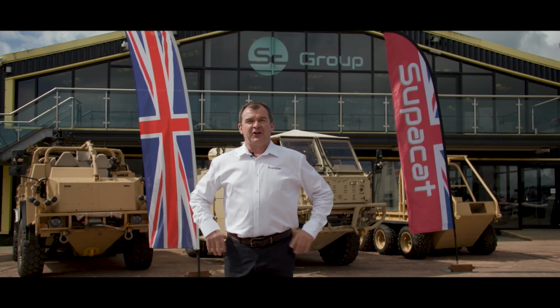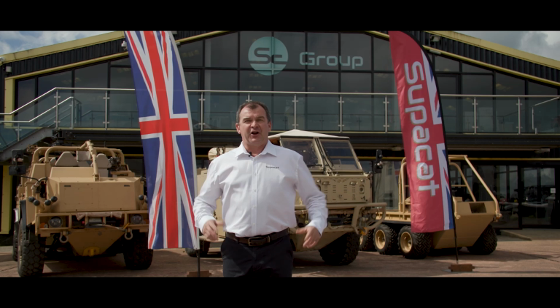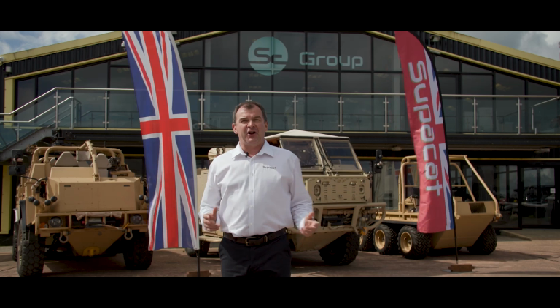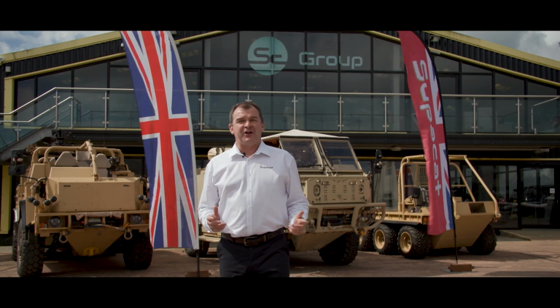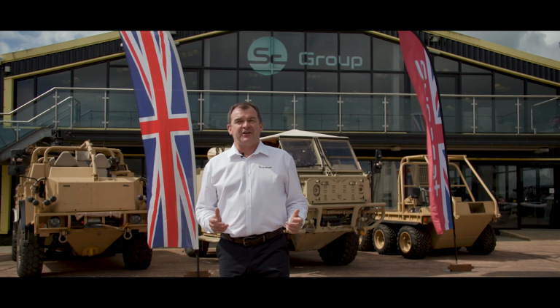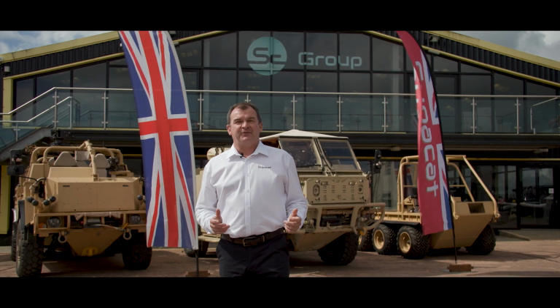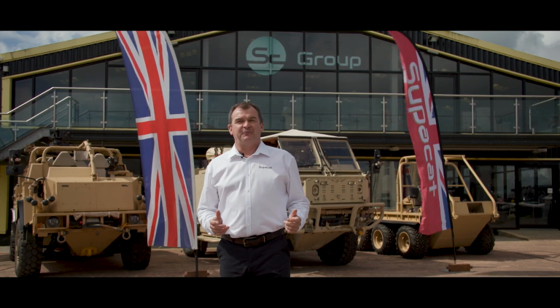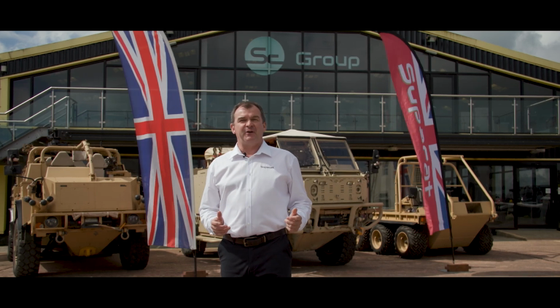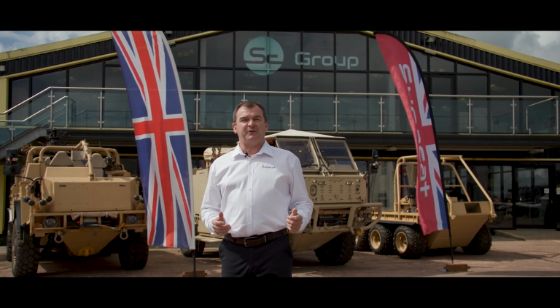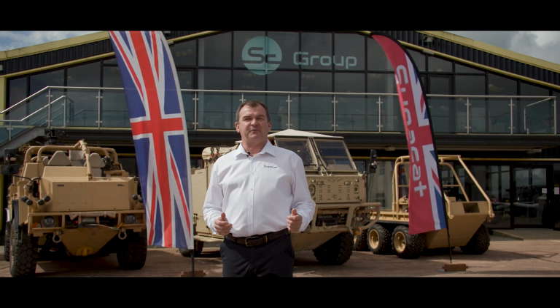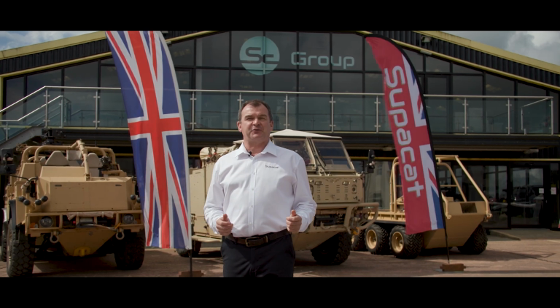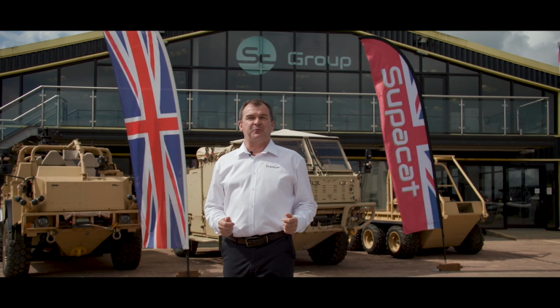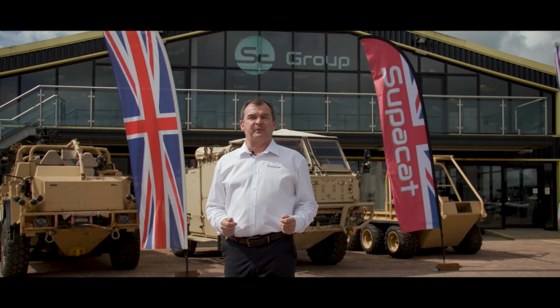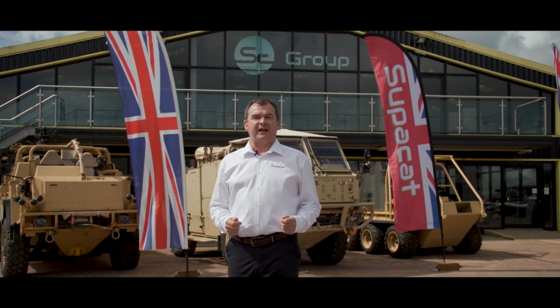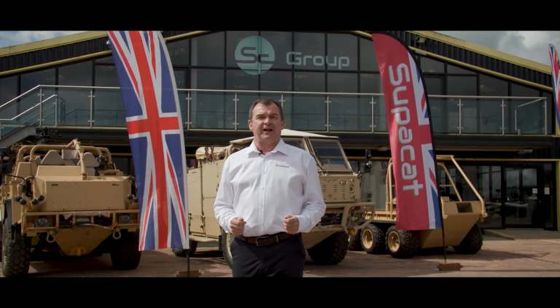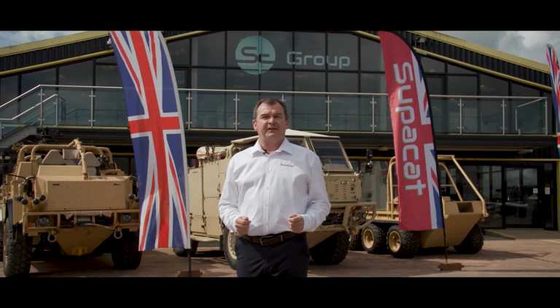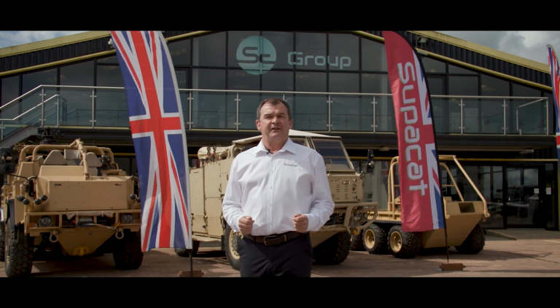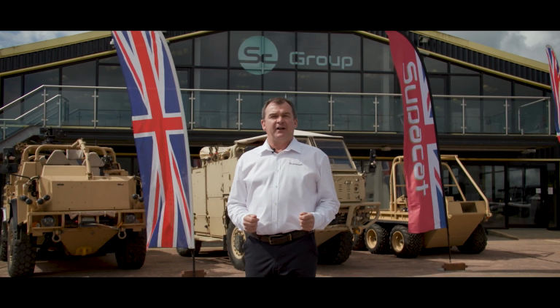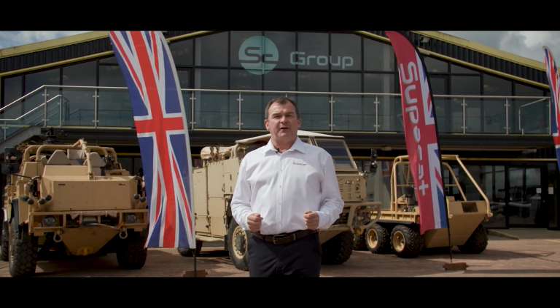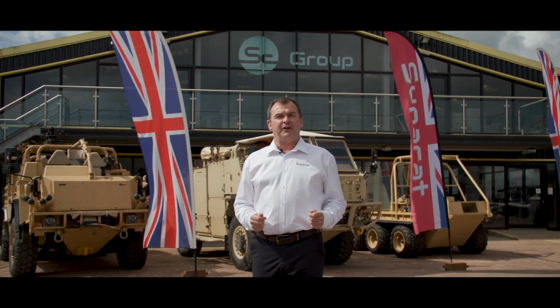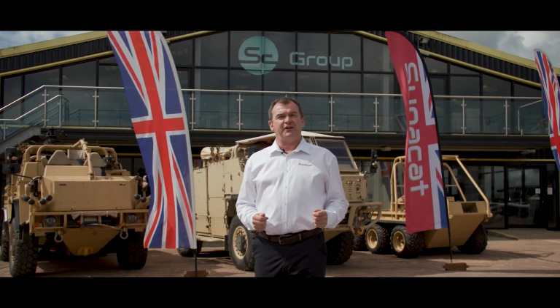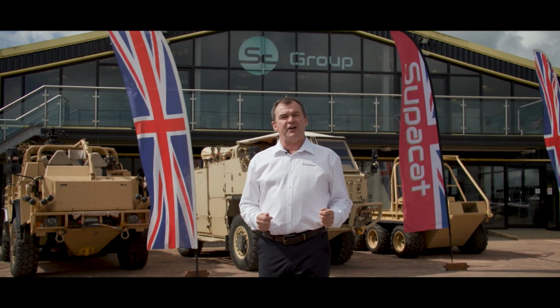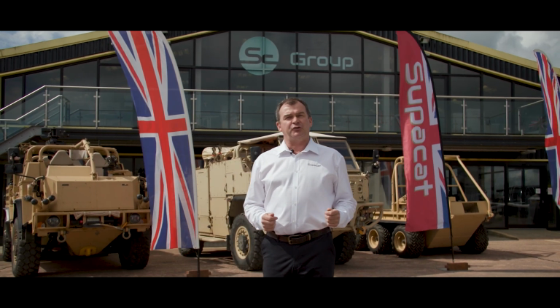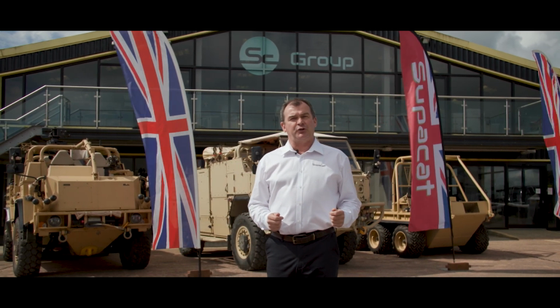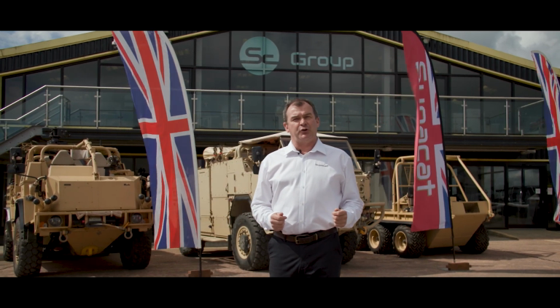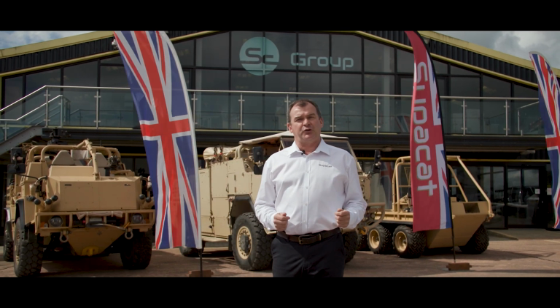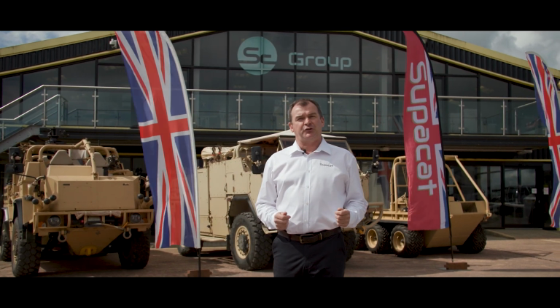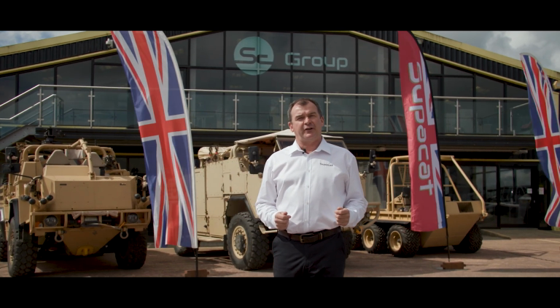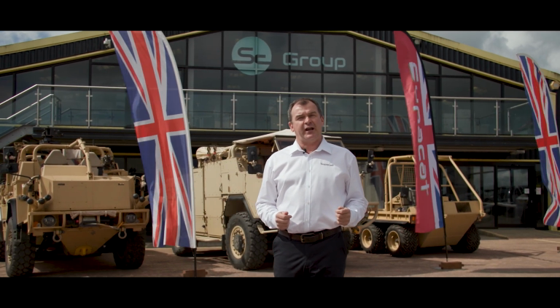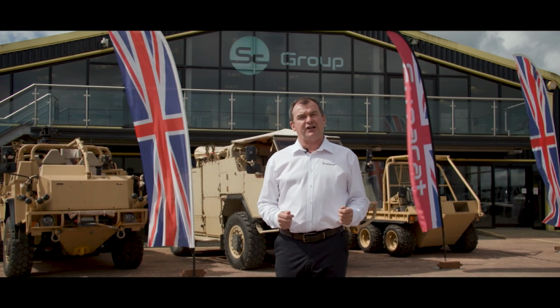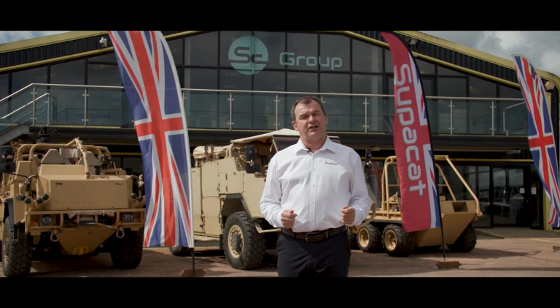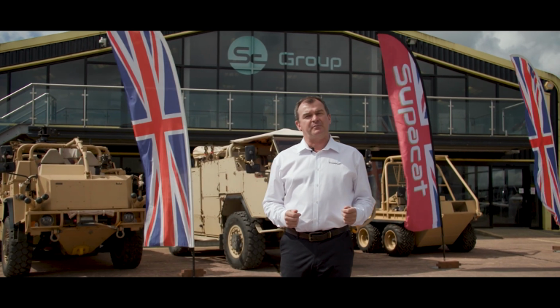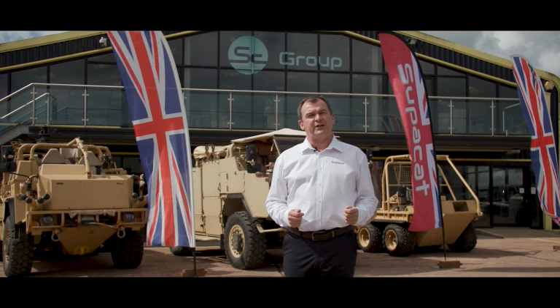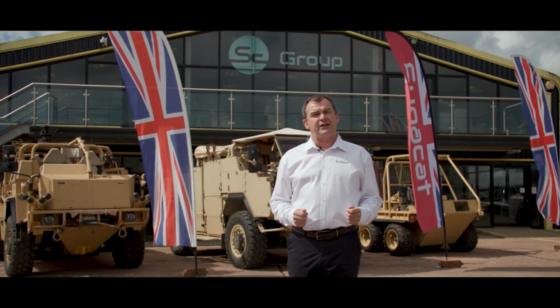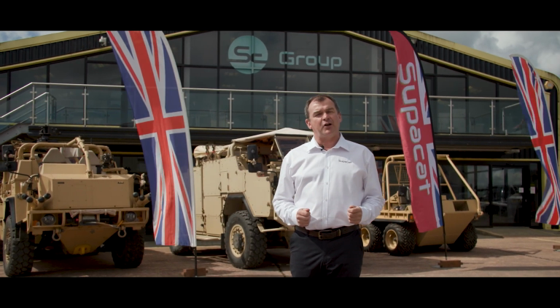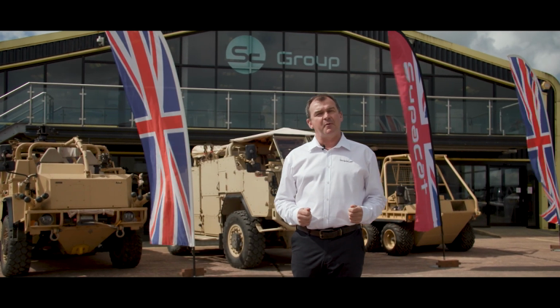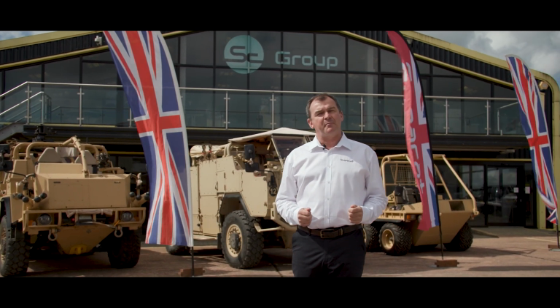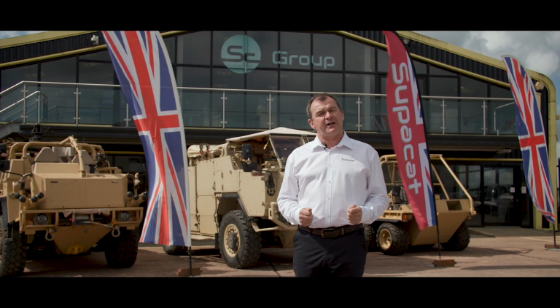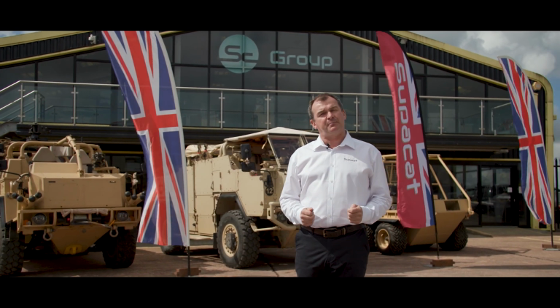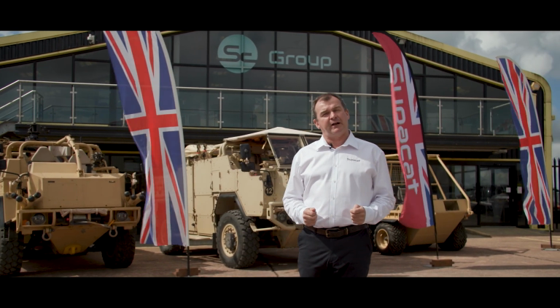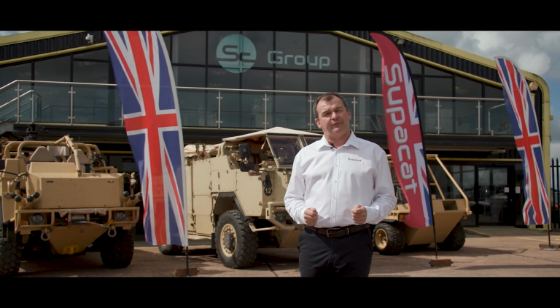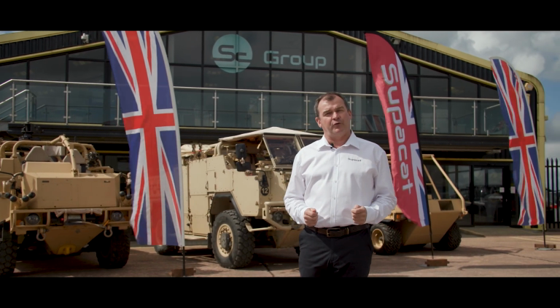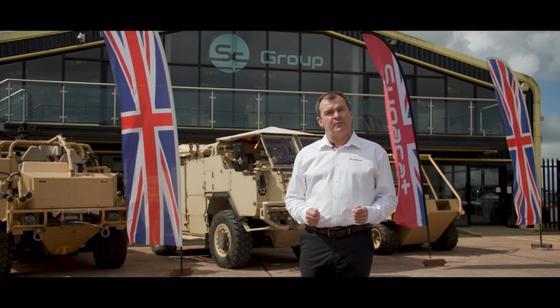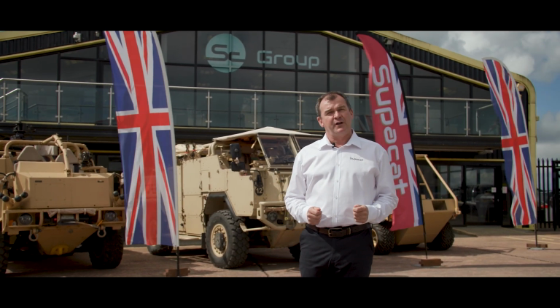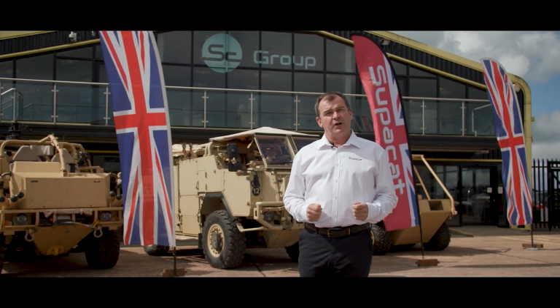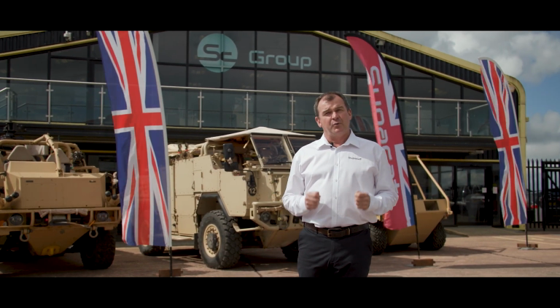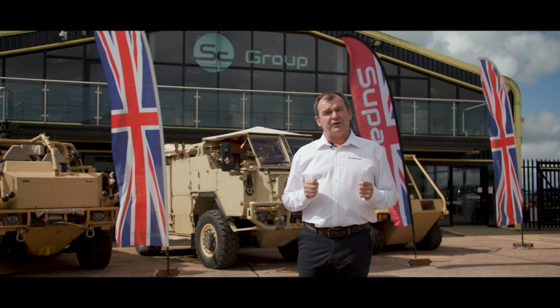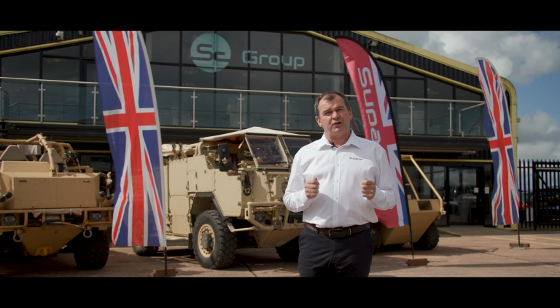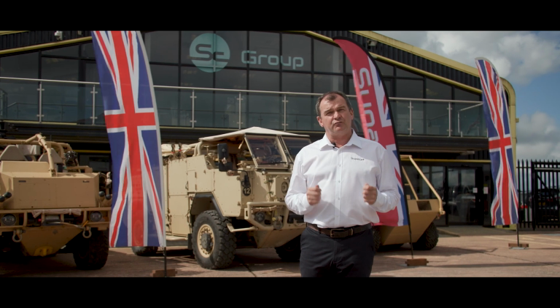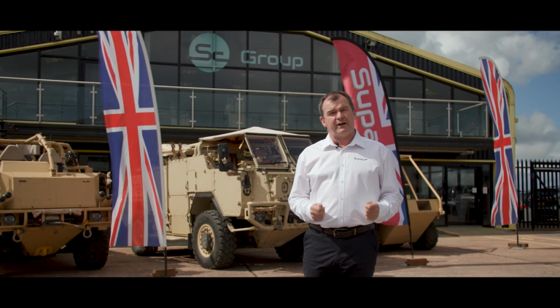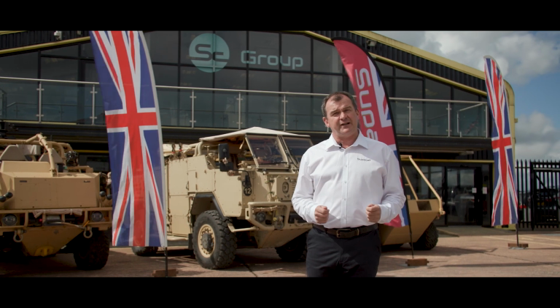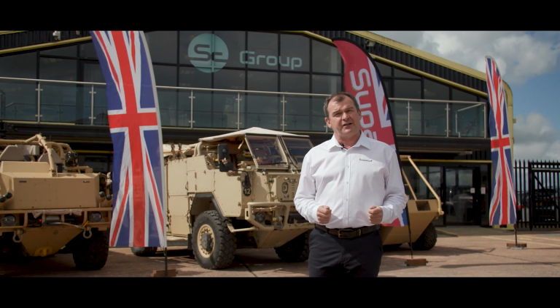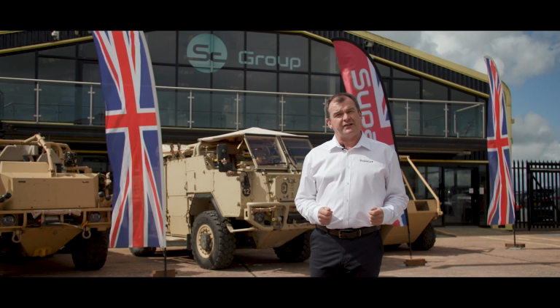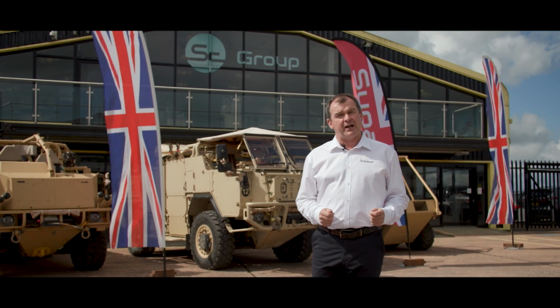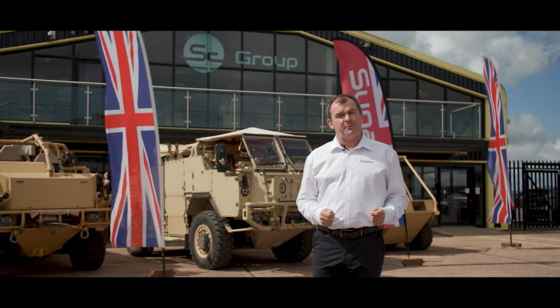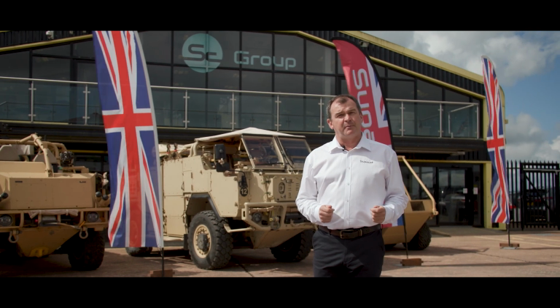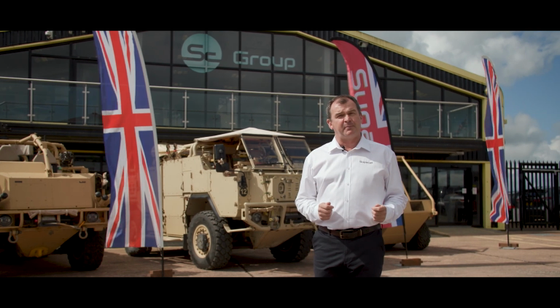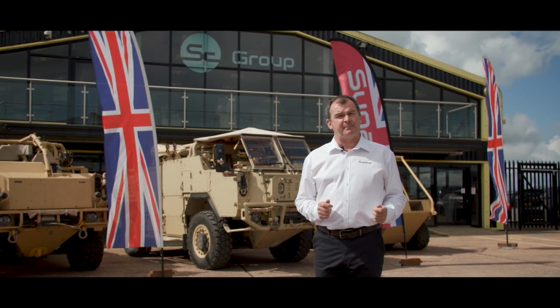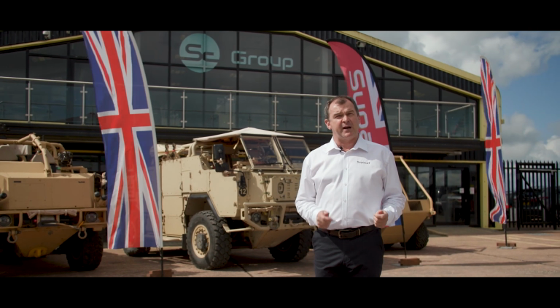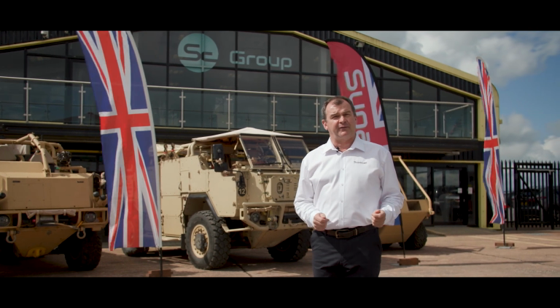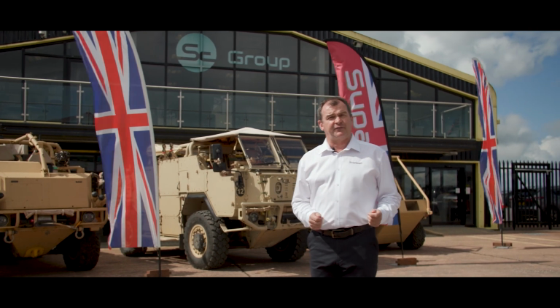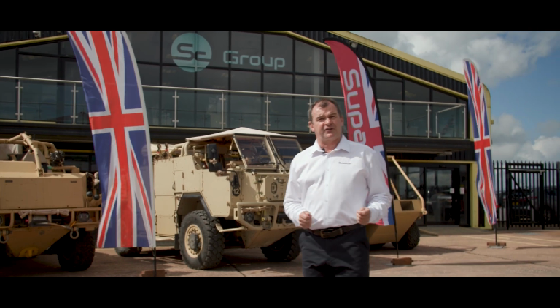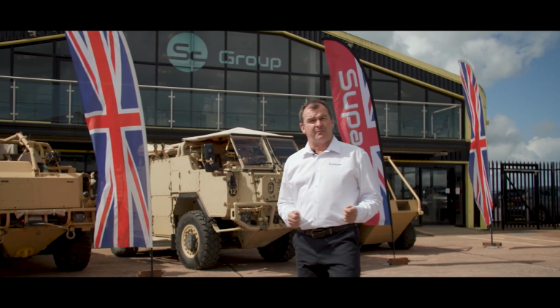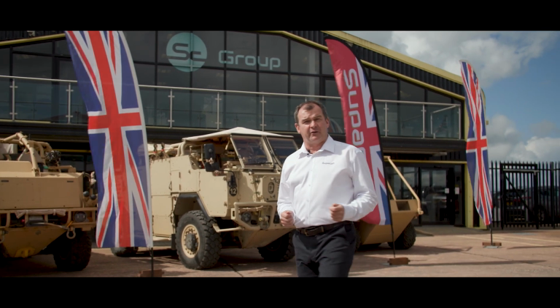Welcome to SuperCat. I'm going to introduce you to the HMT Common Base Platform, which is ready today but preparing for tomorrow.